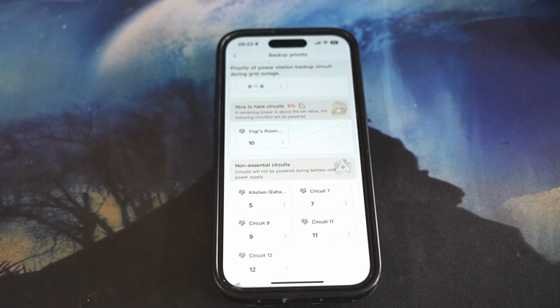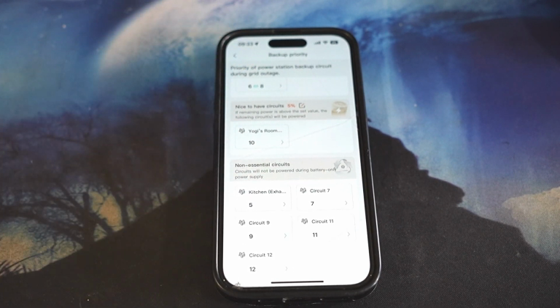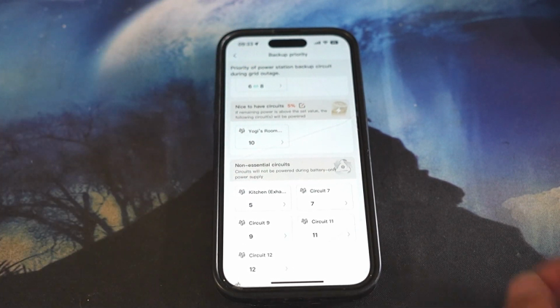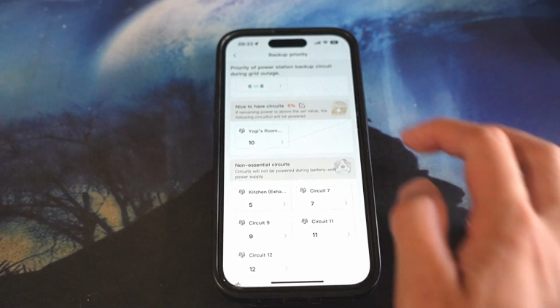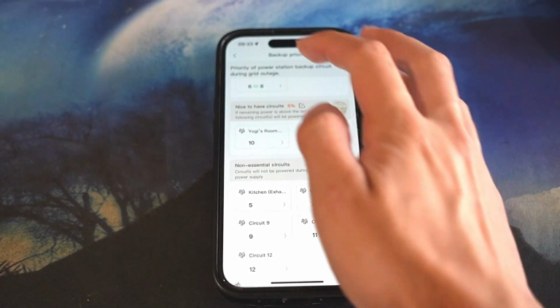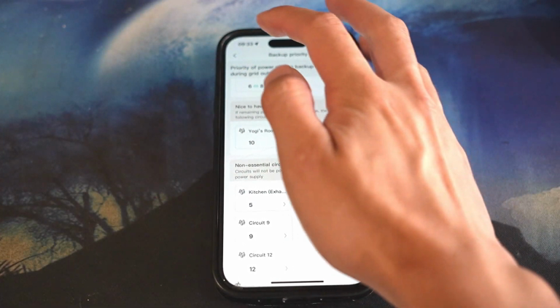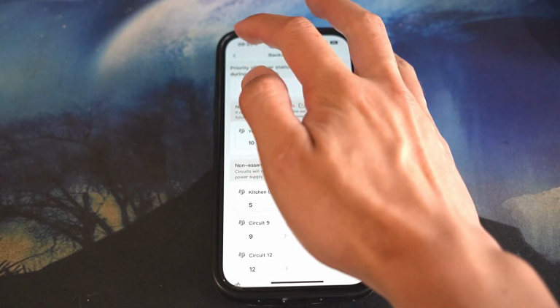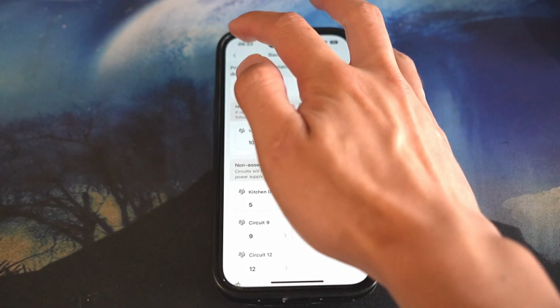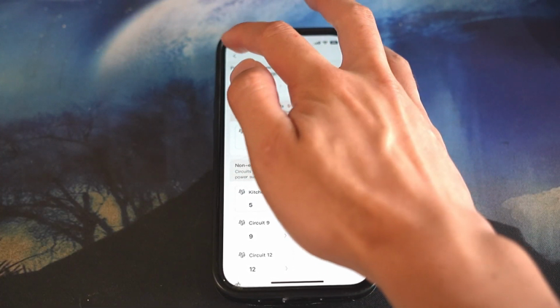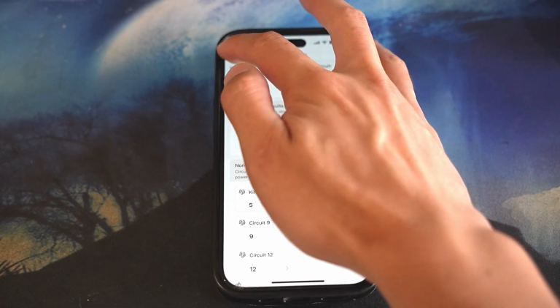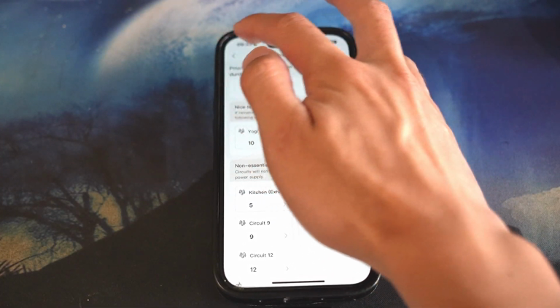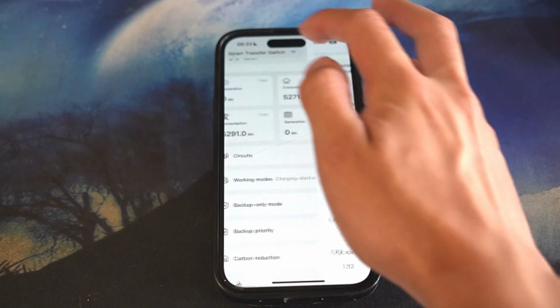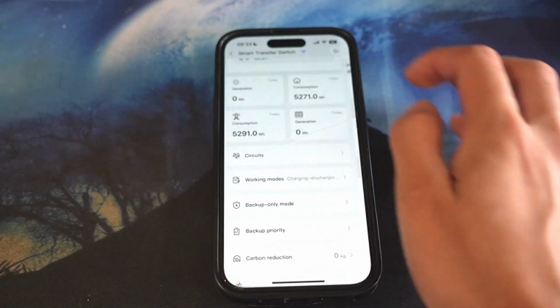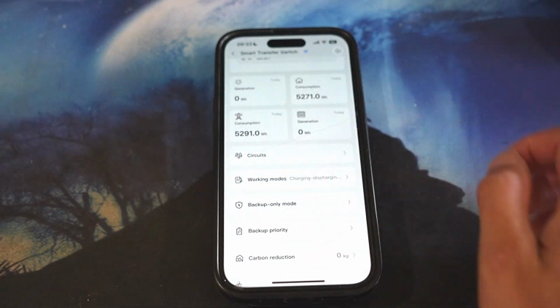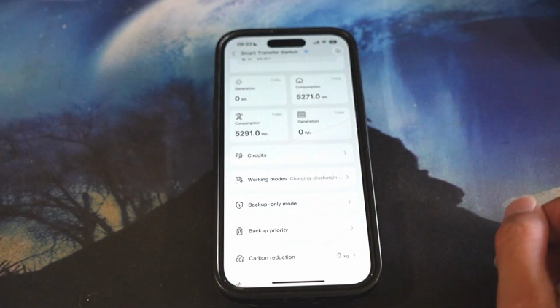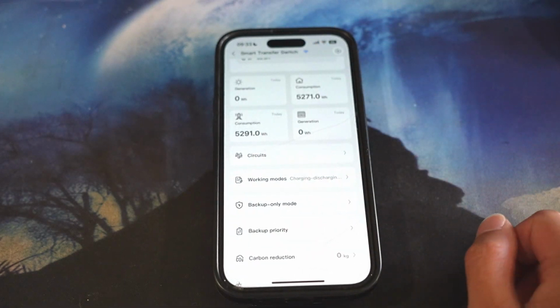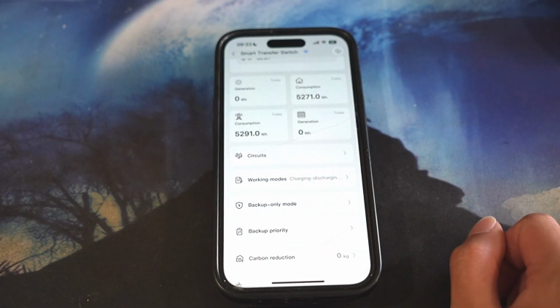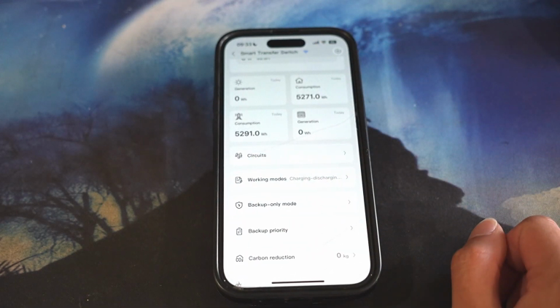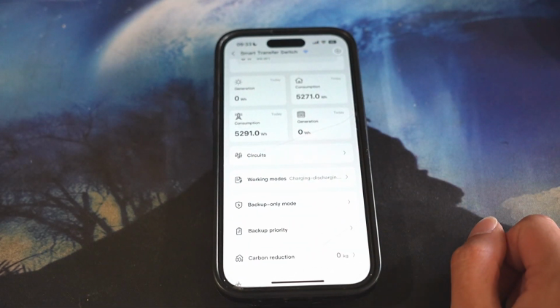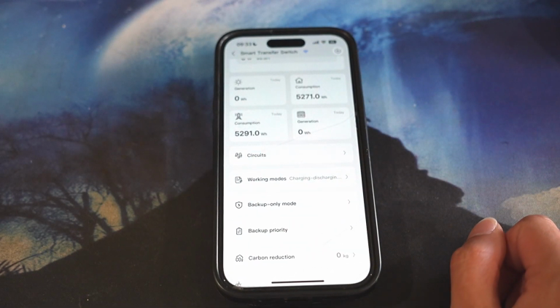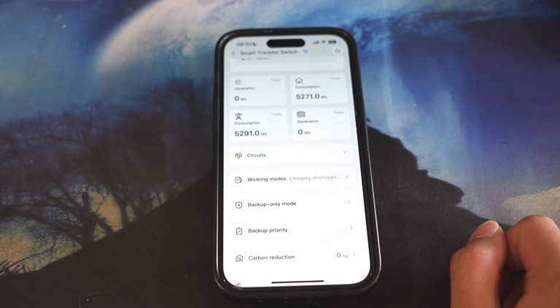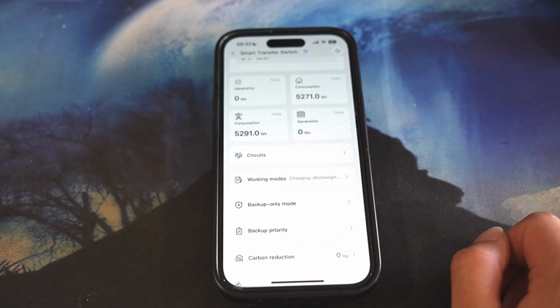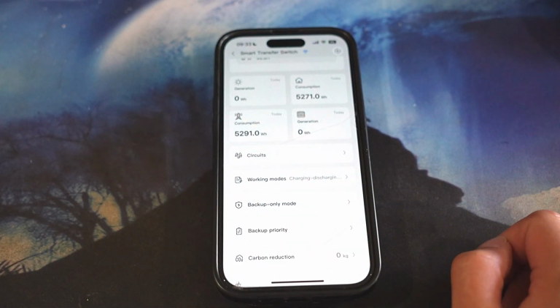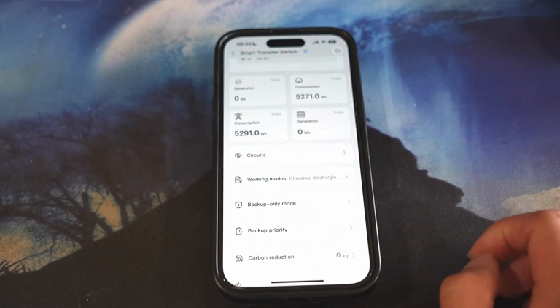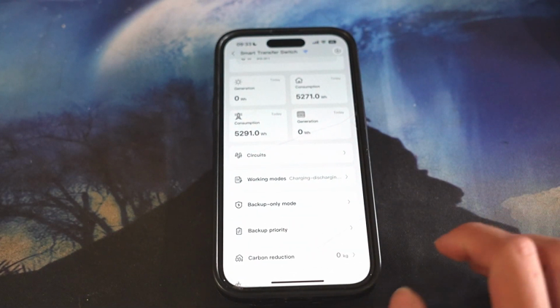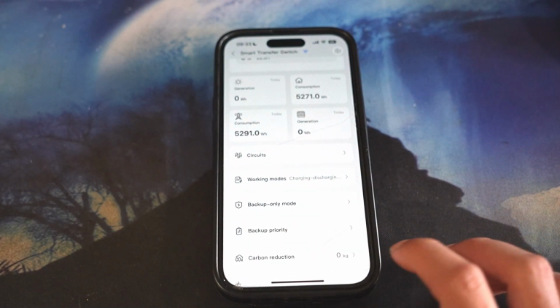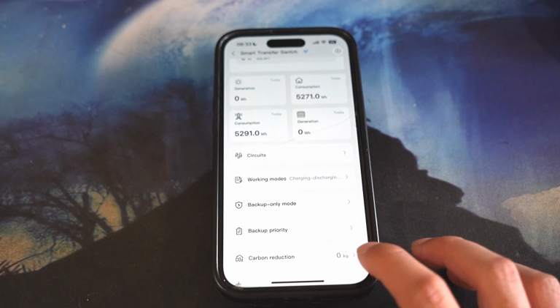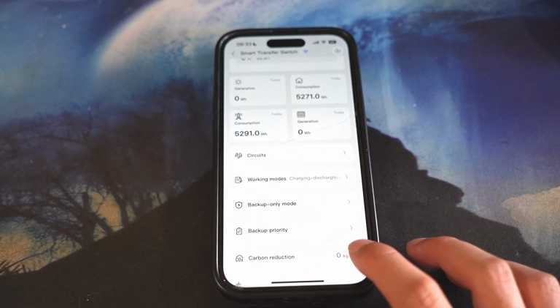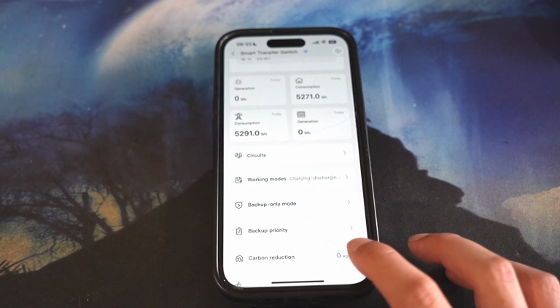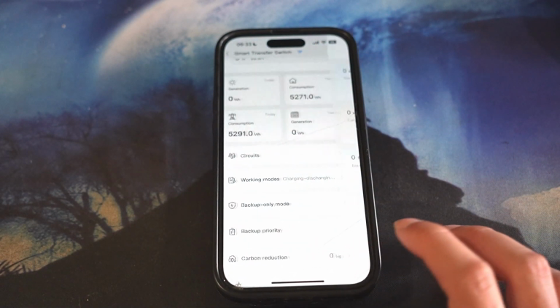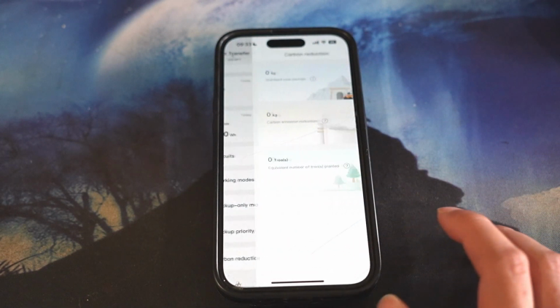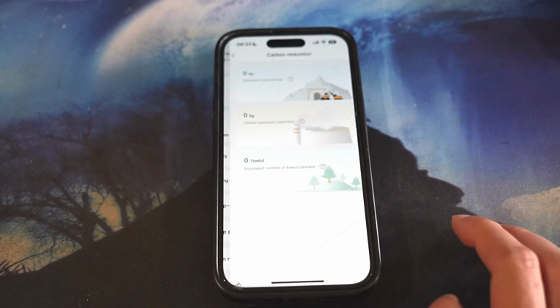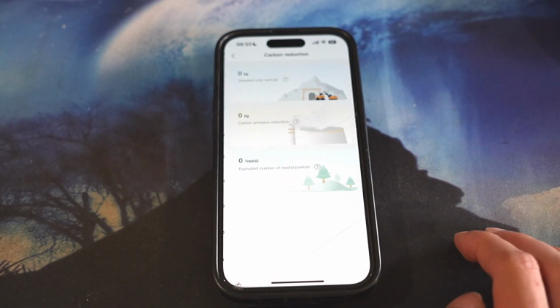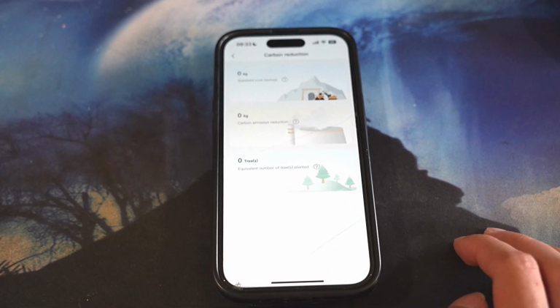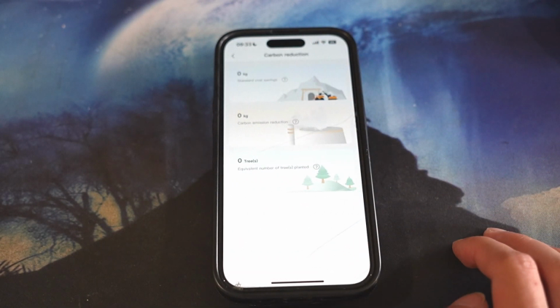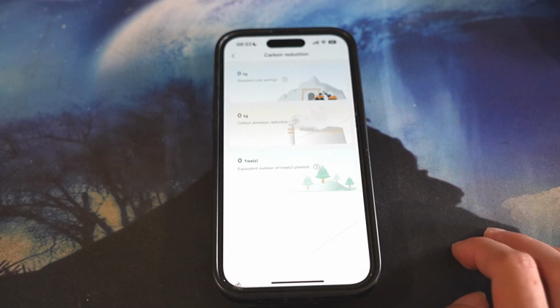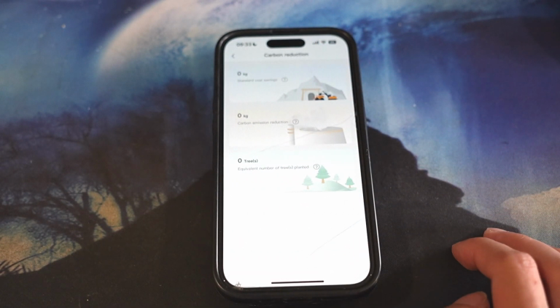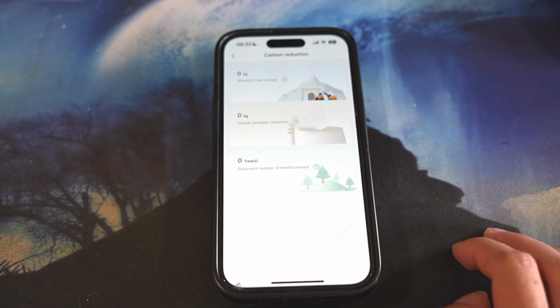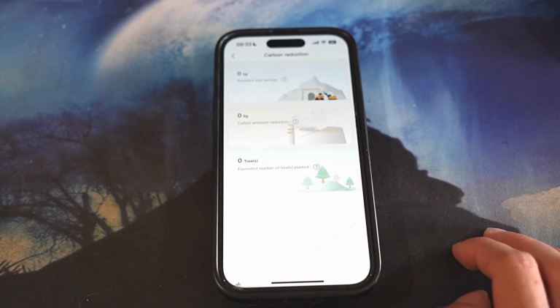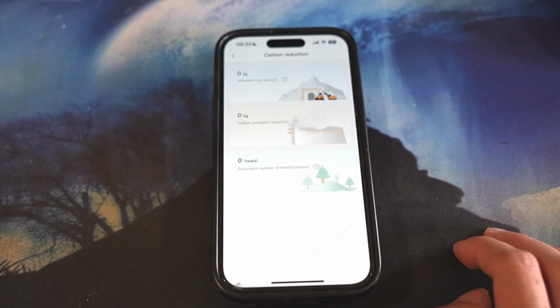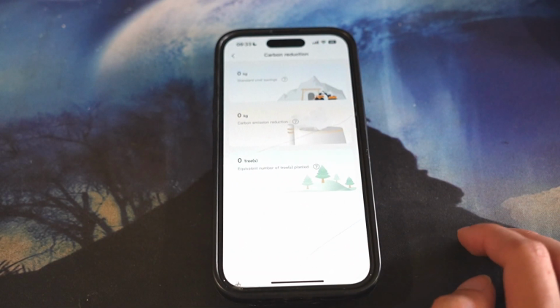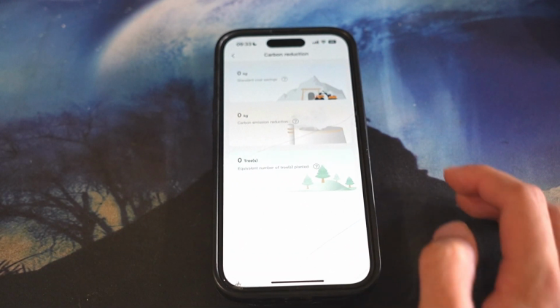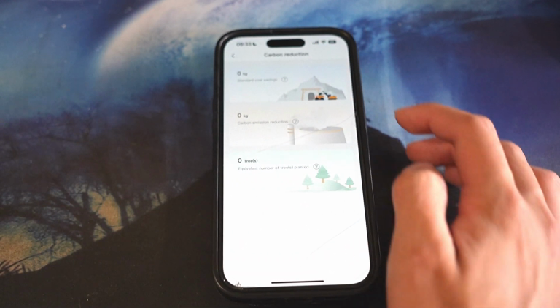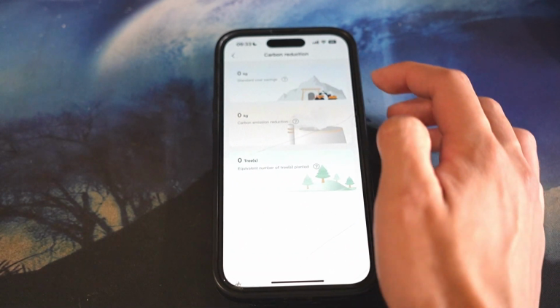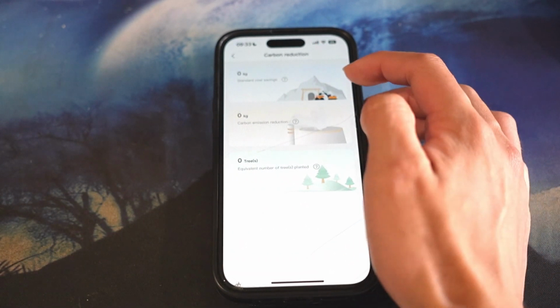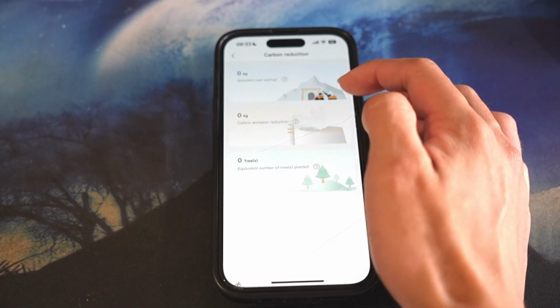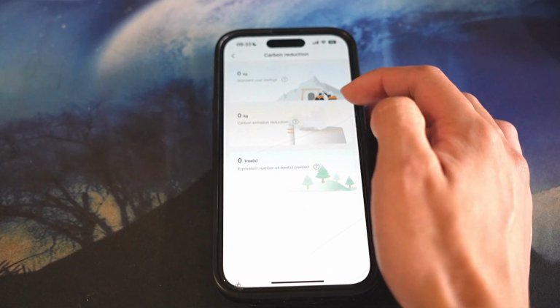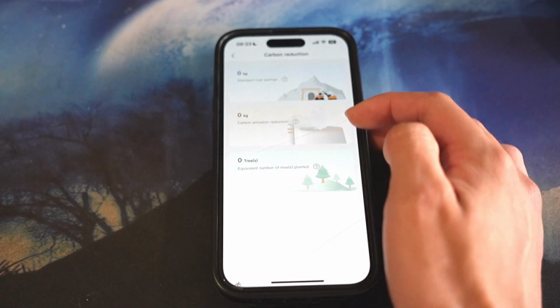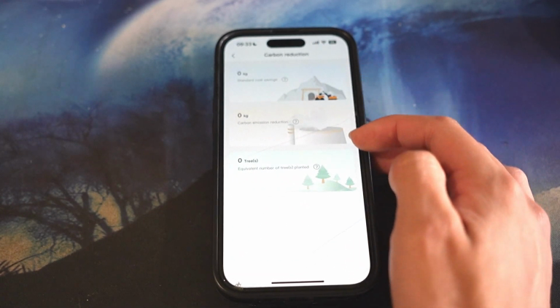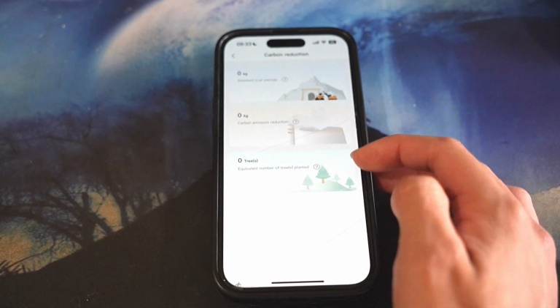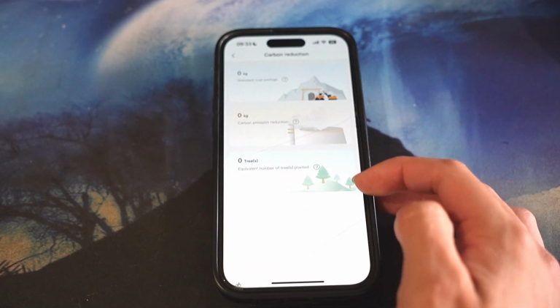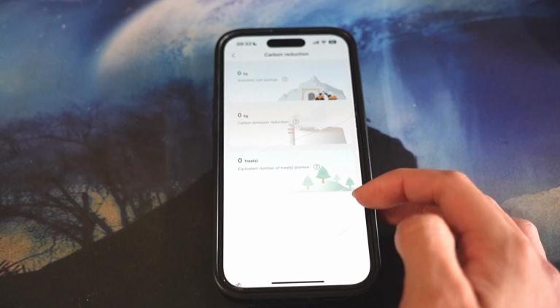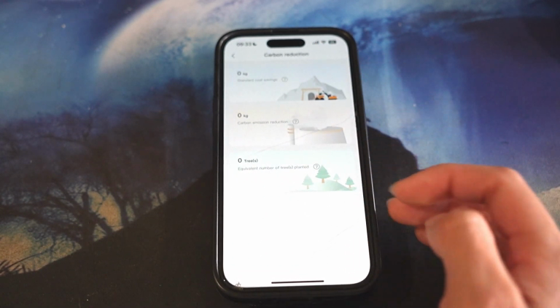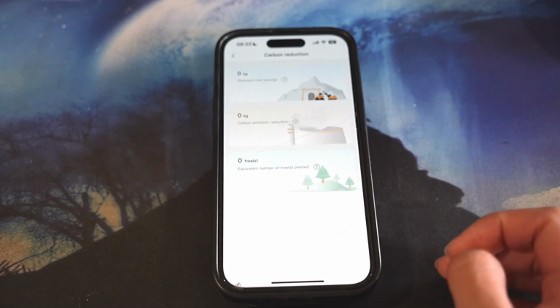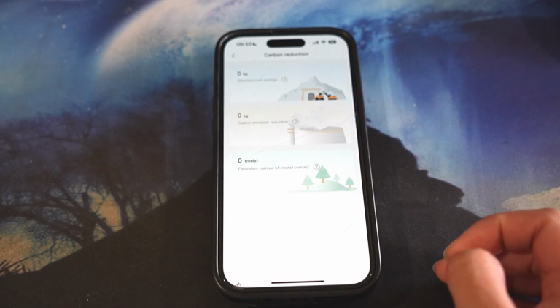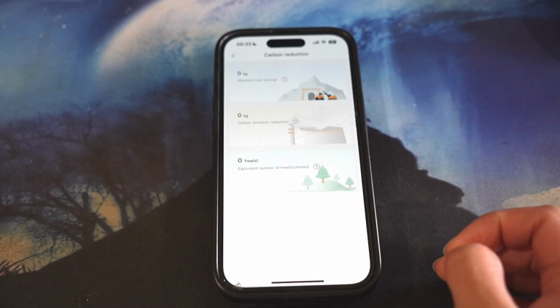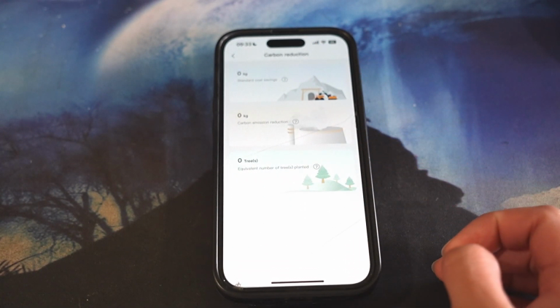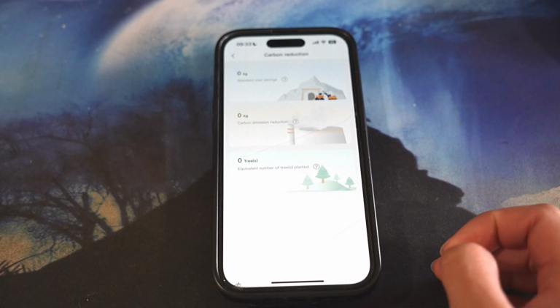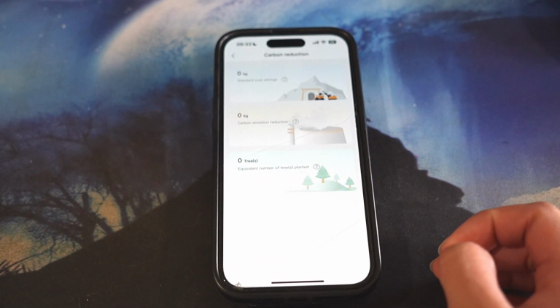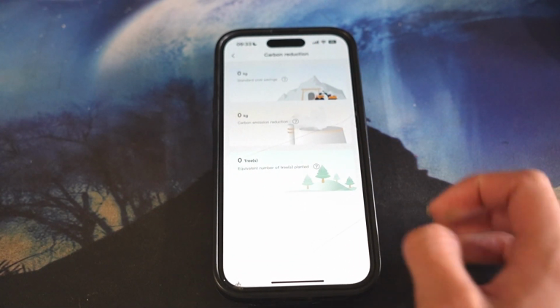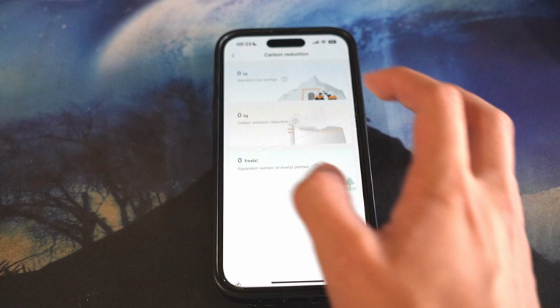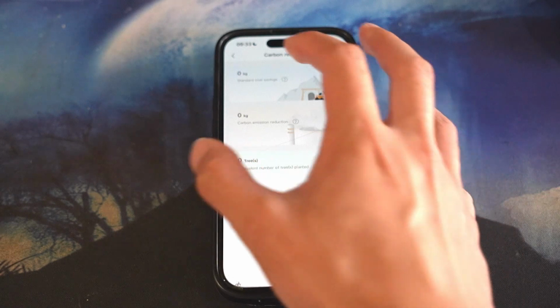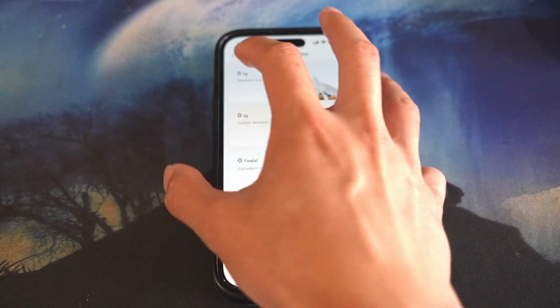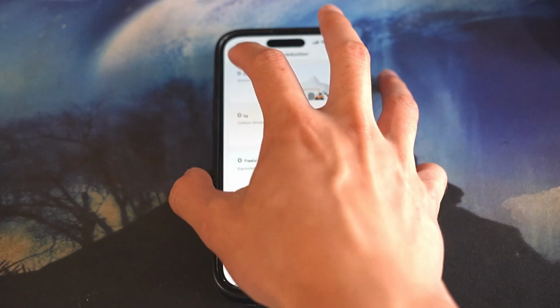Let's go back. Right down here is carbon reduction — currently I don't have solar, so this is all zero.